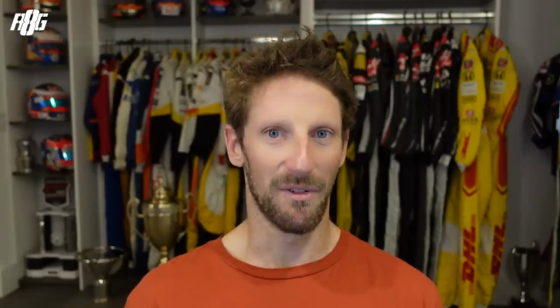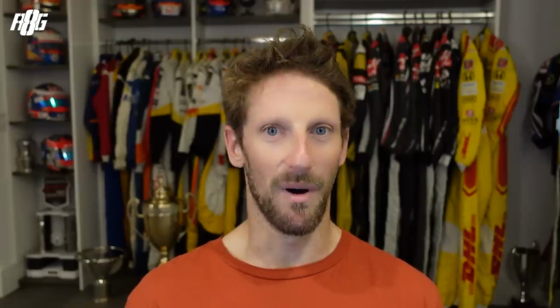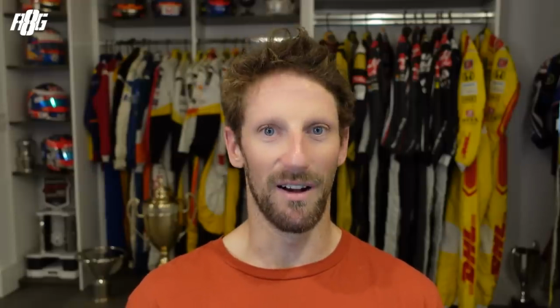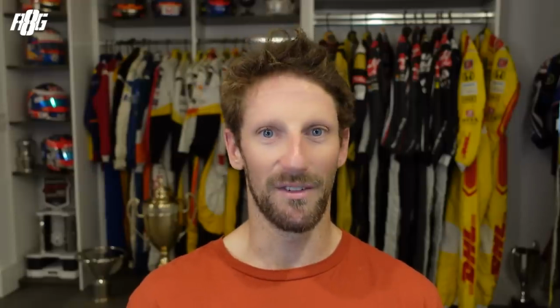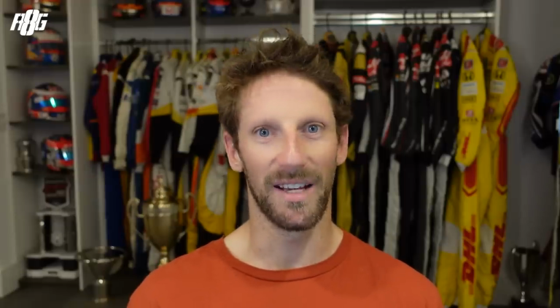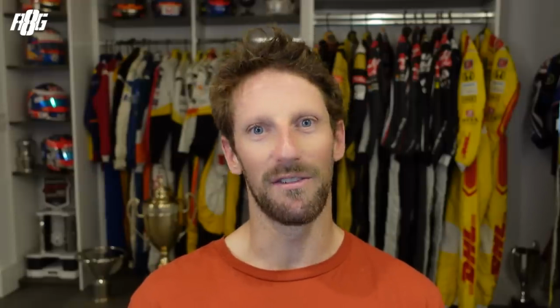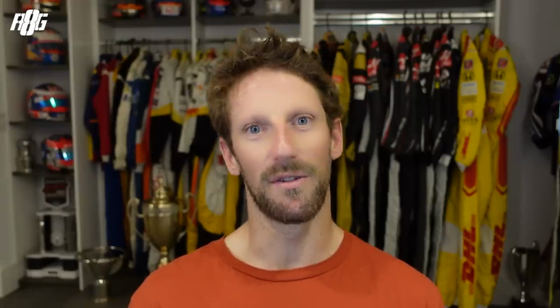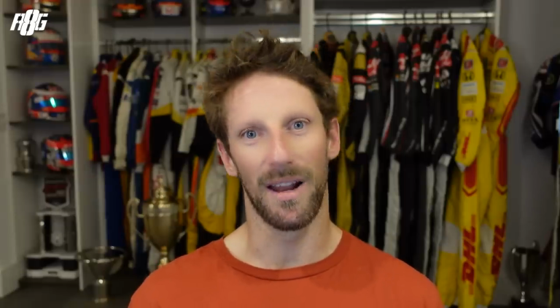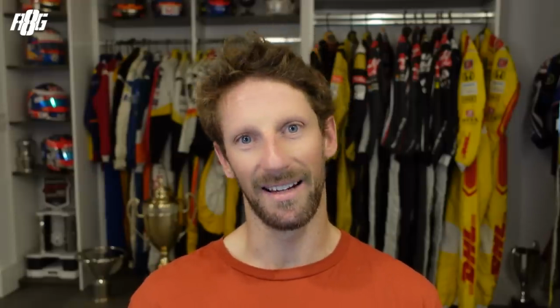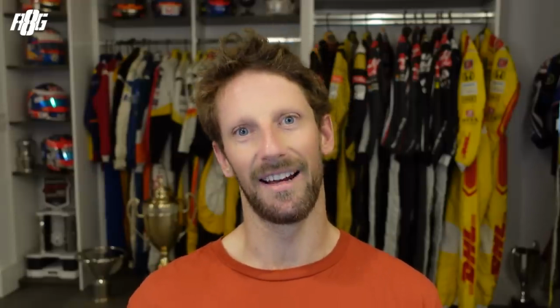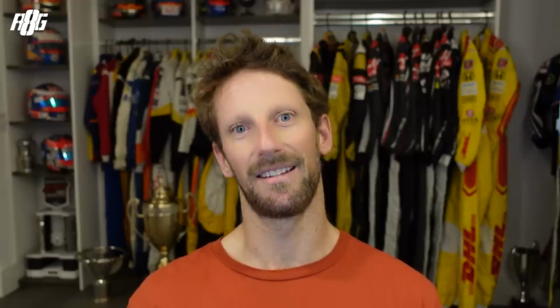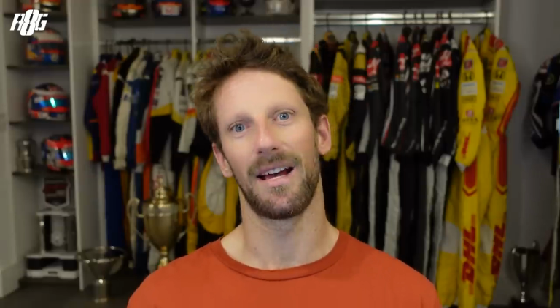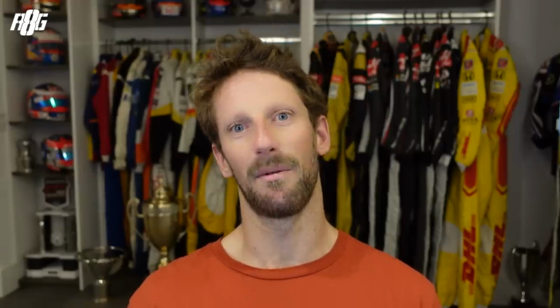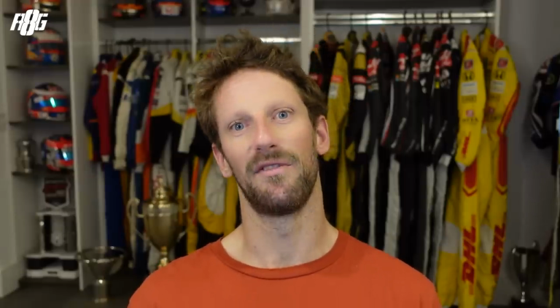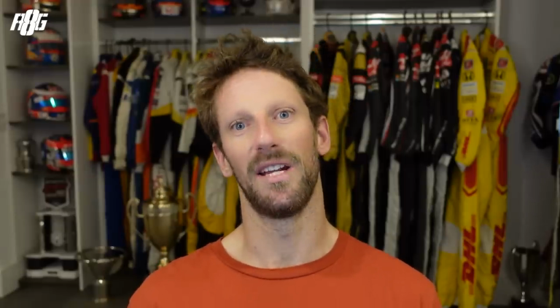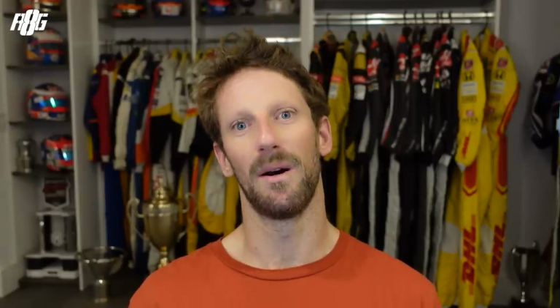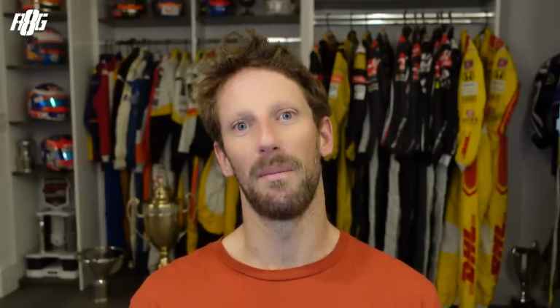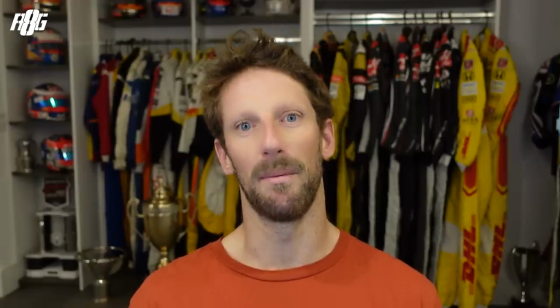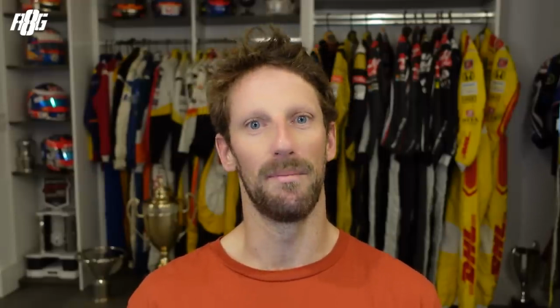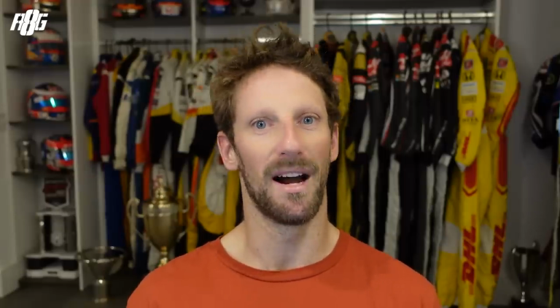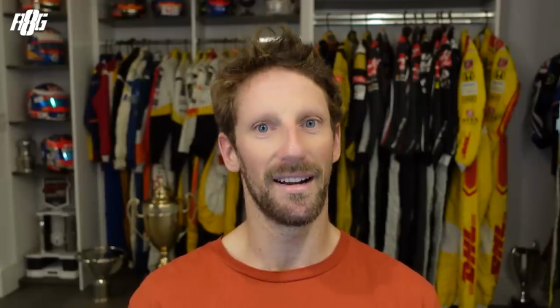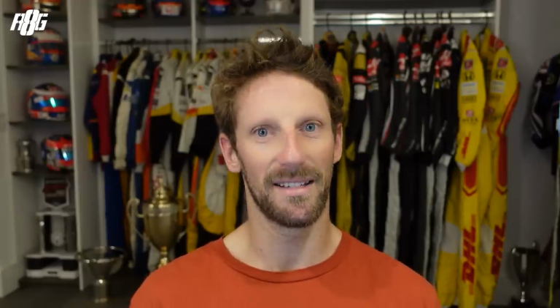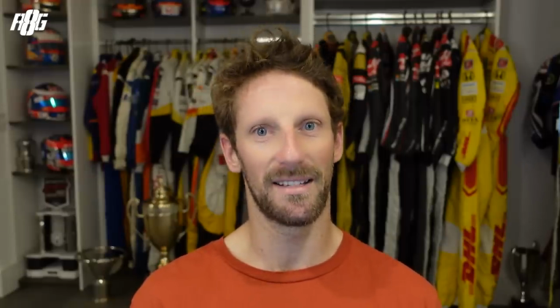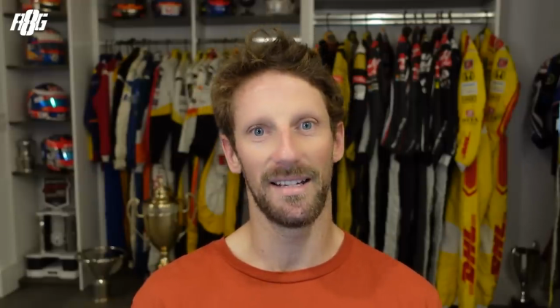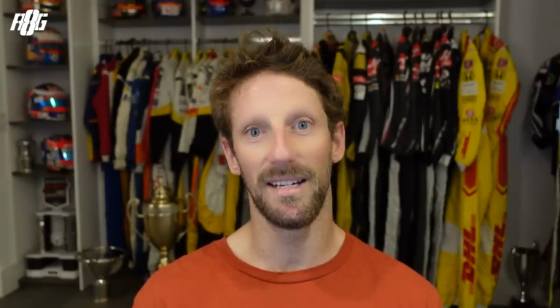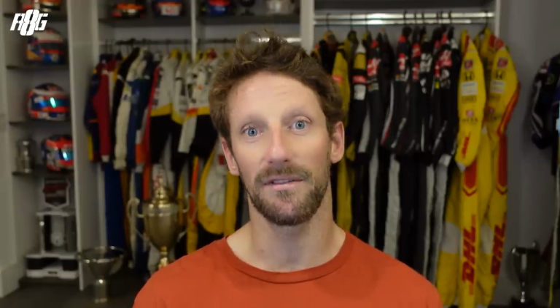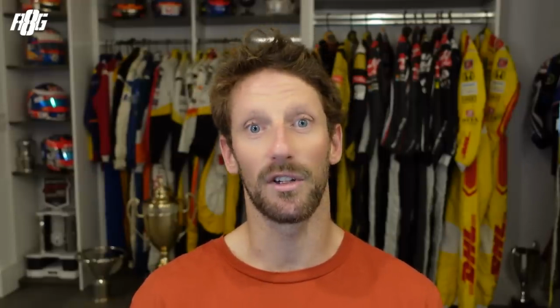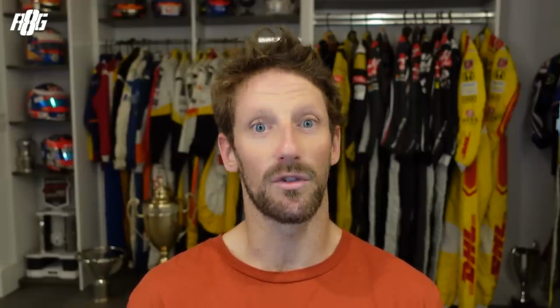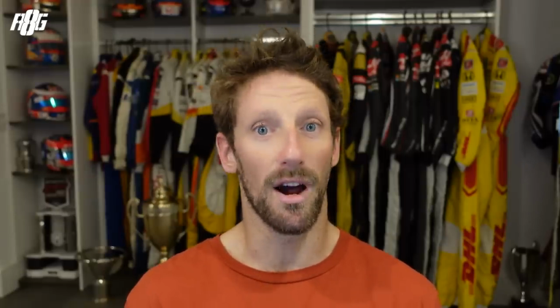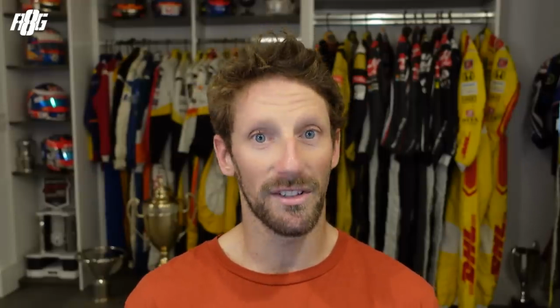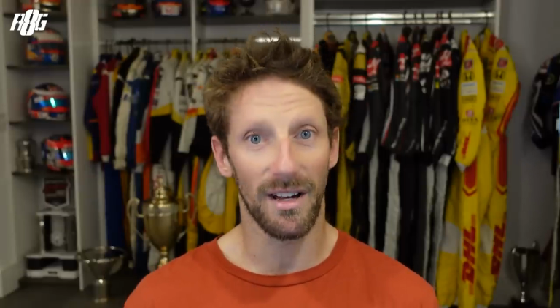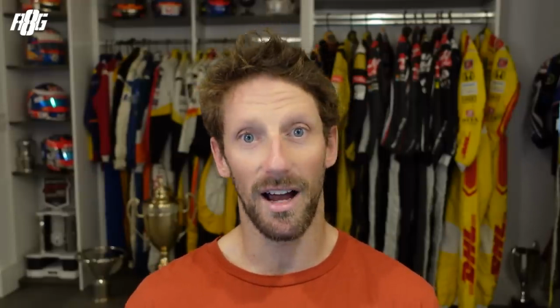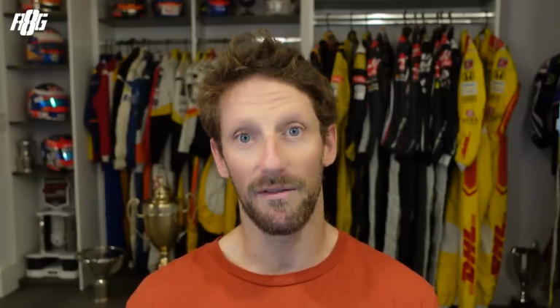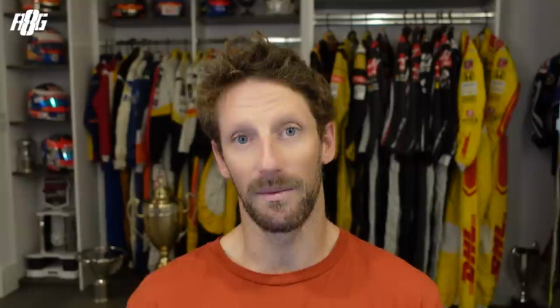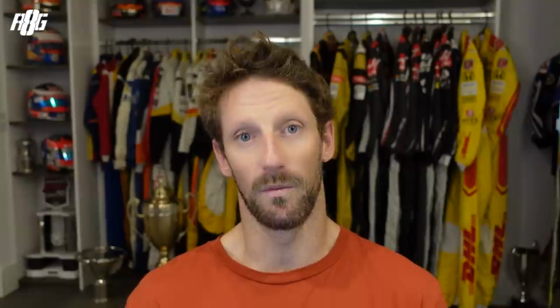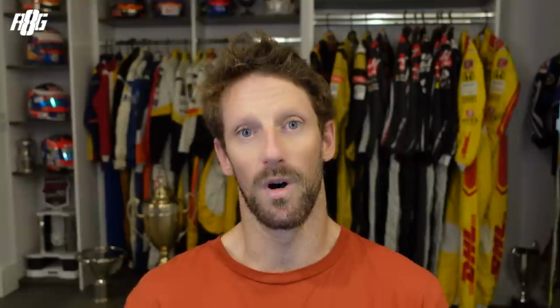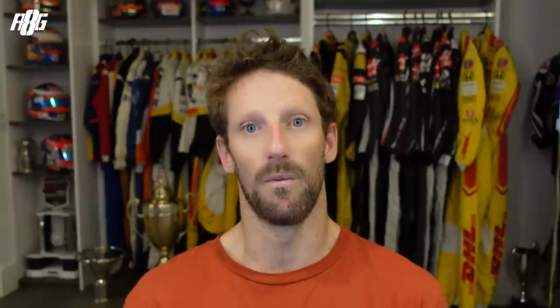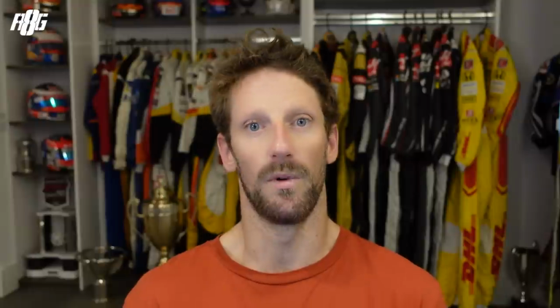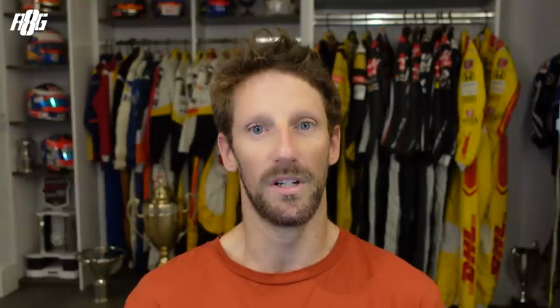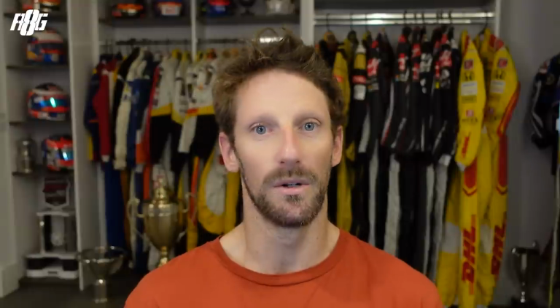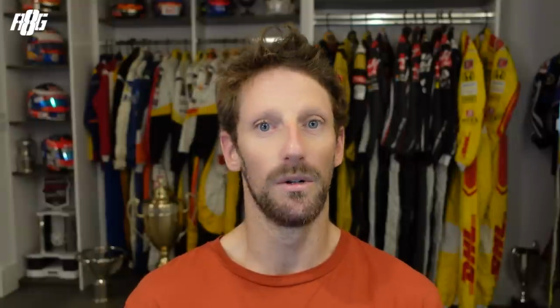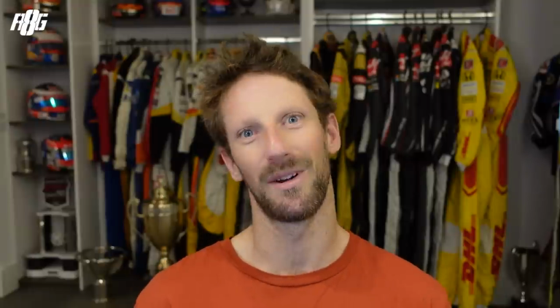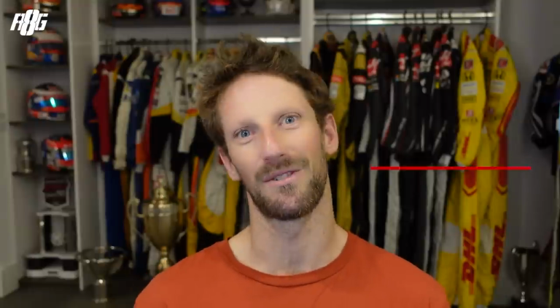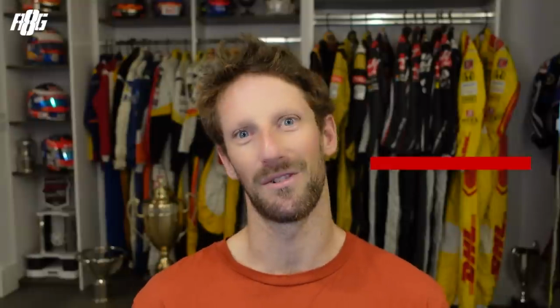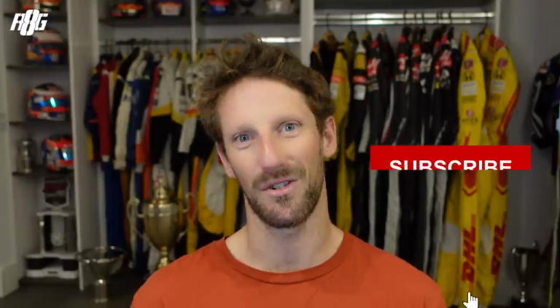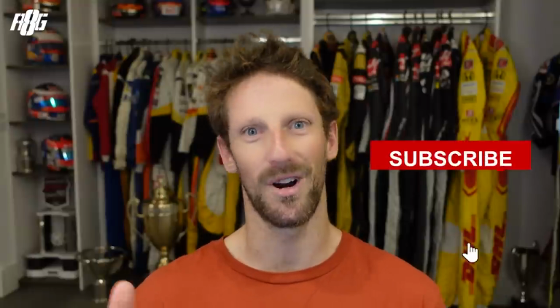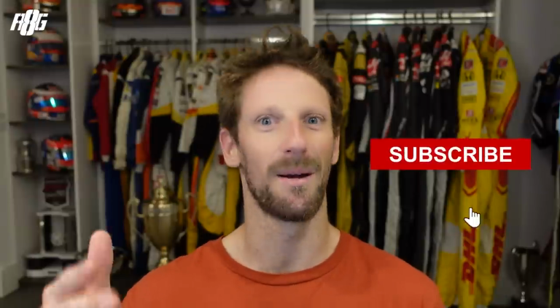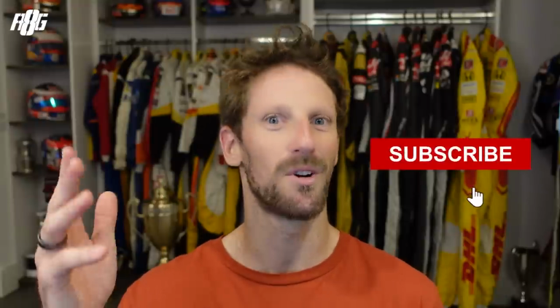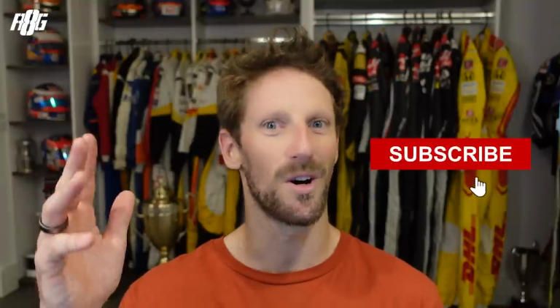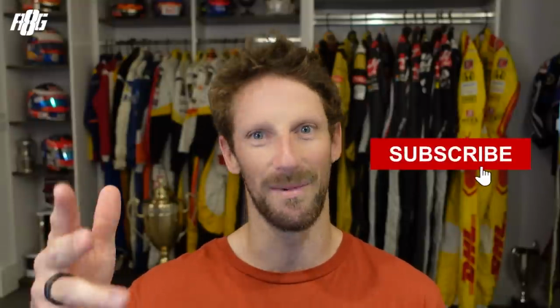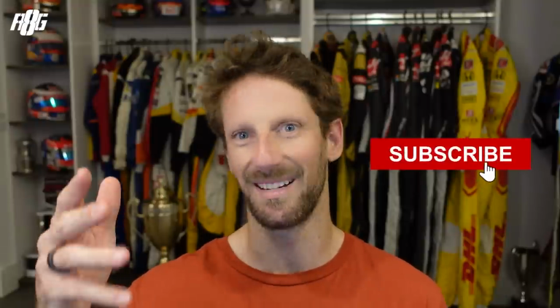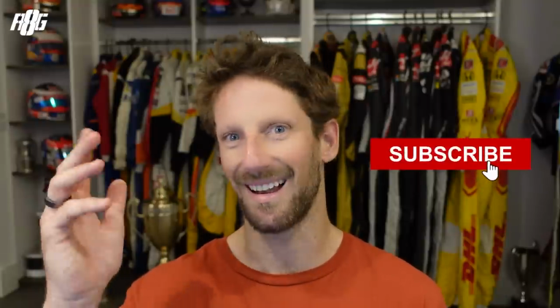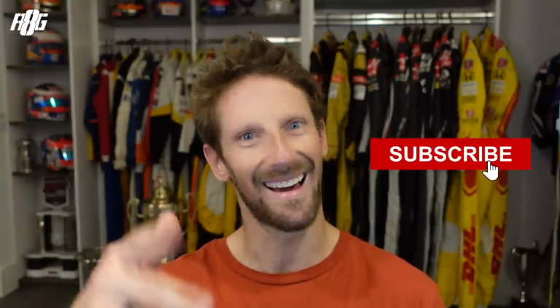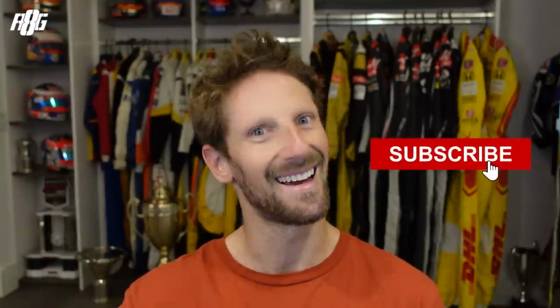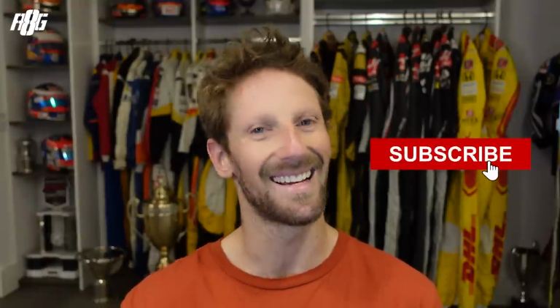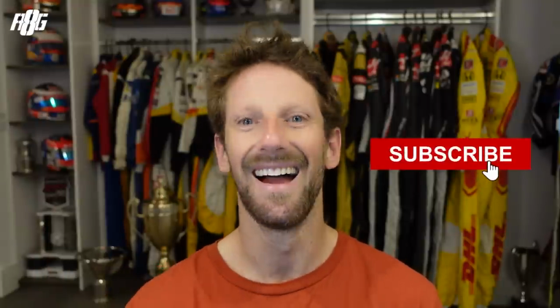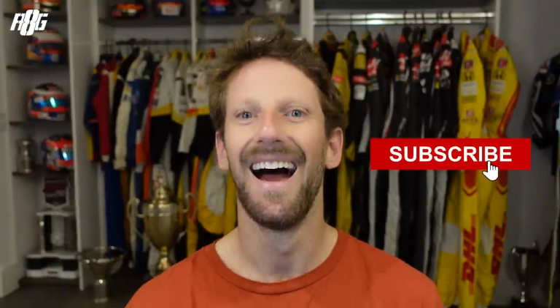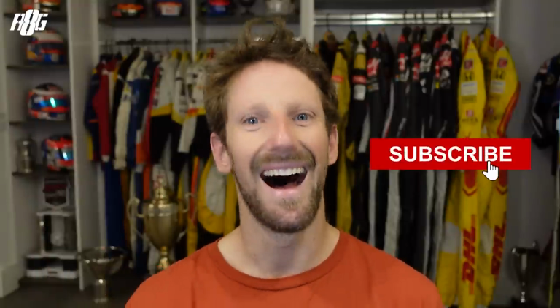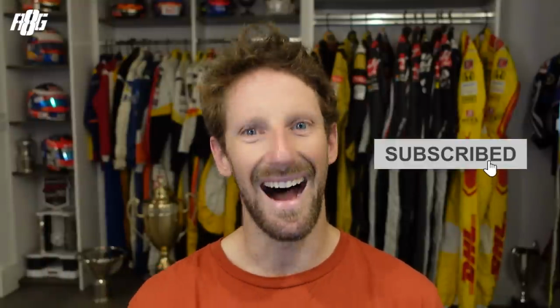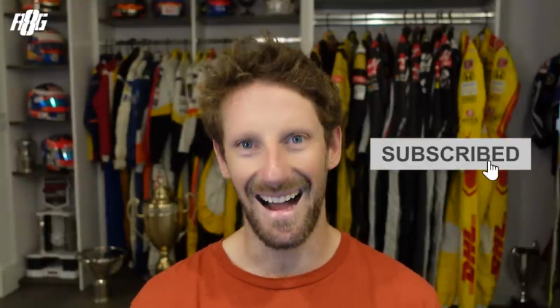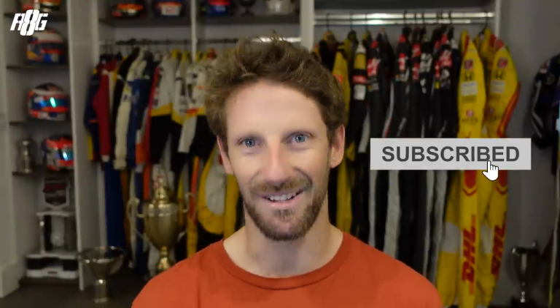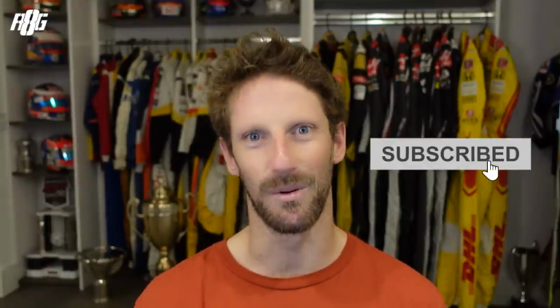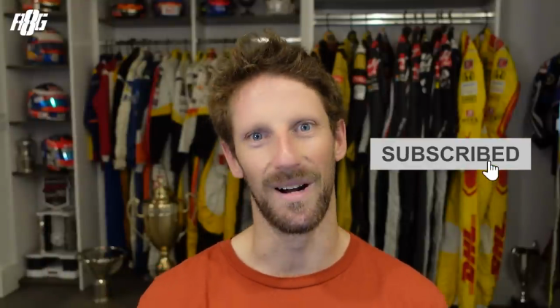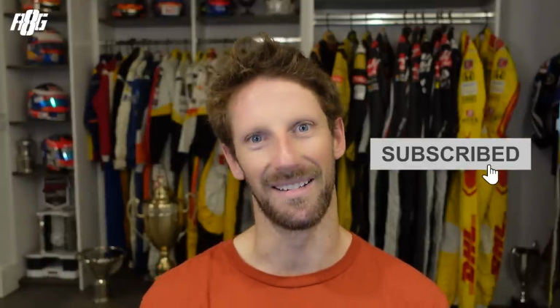If you like this type of video about the behind-the-scenes of a driver's life and what we do, please subscribe, comment, and like as always.